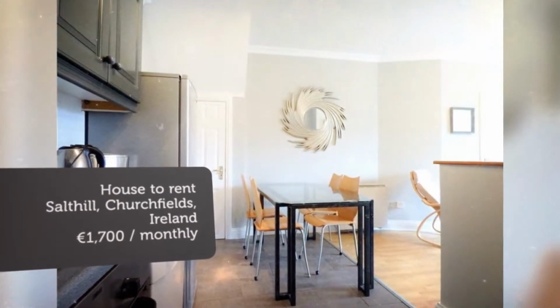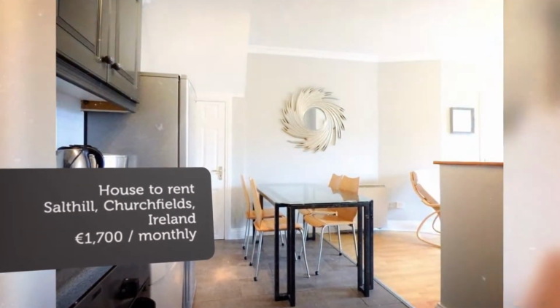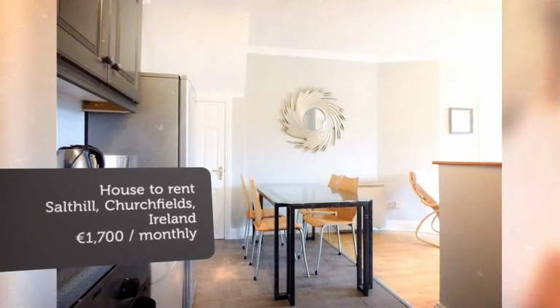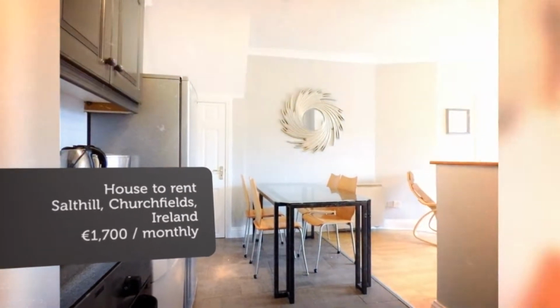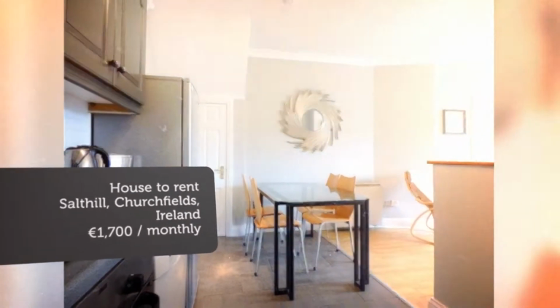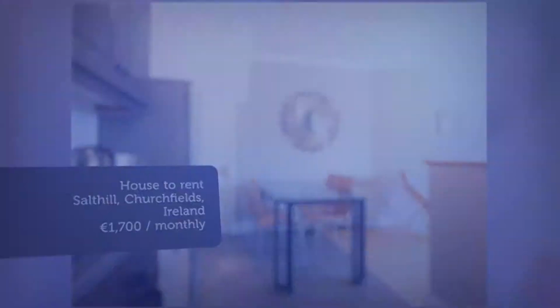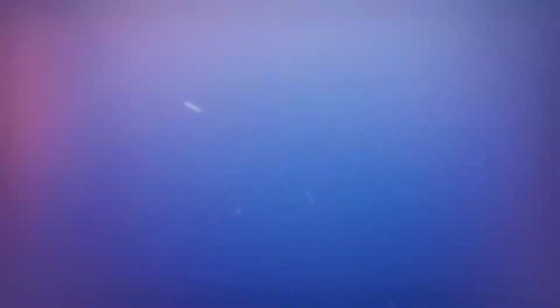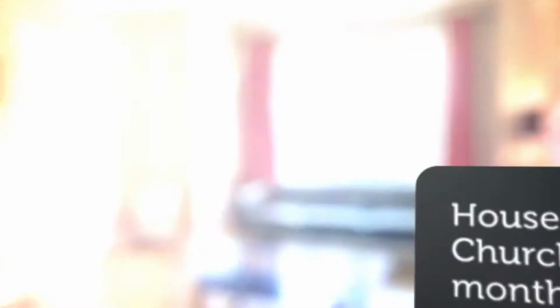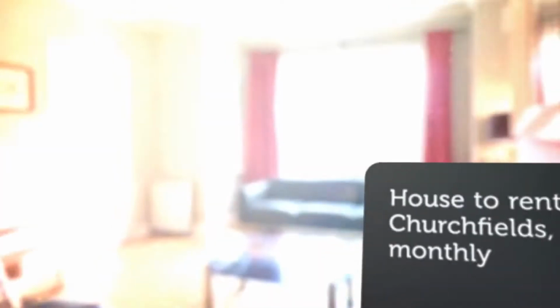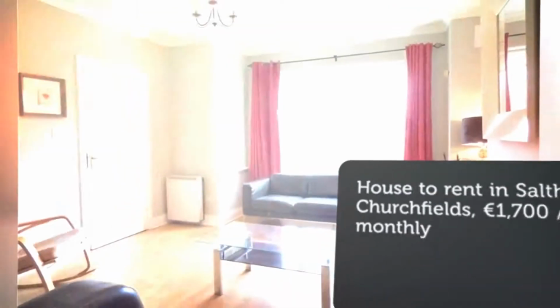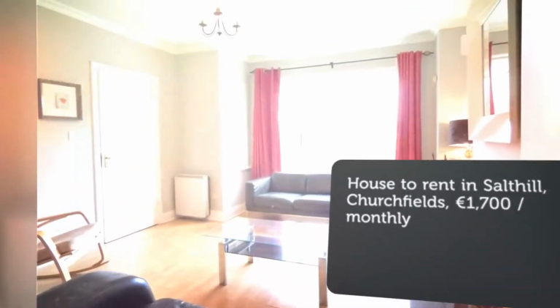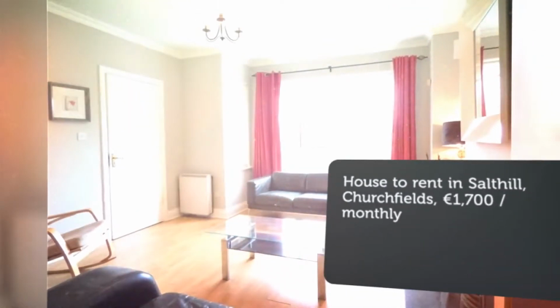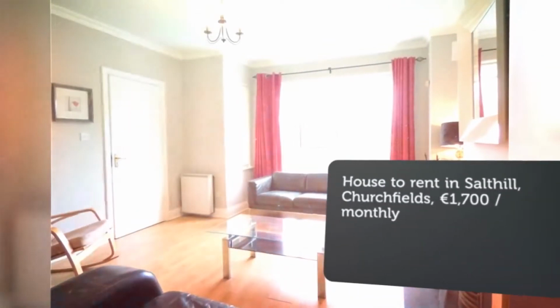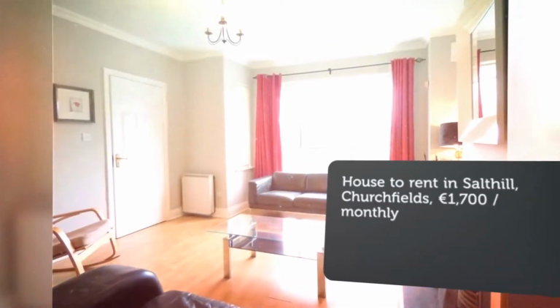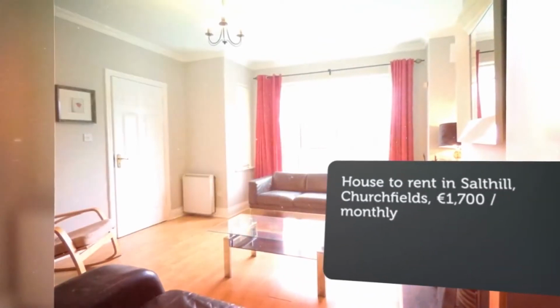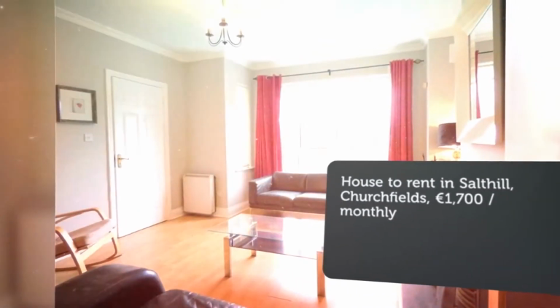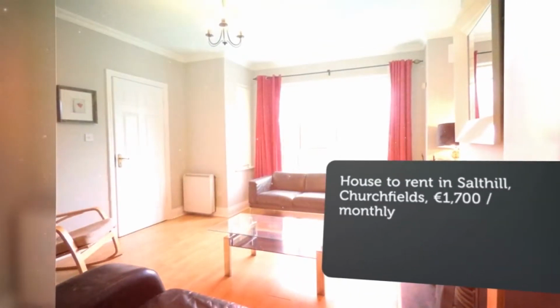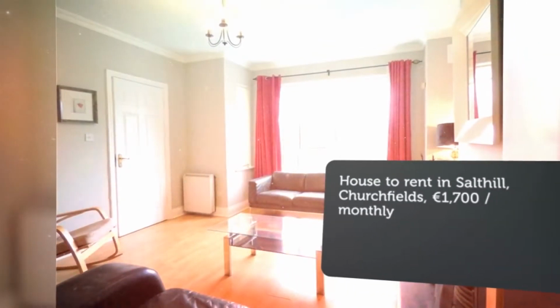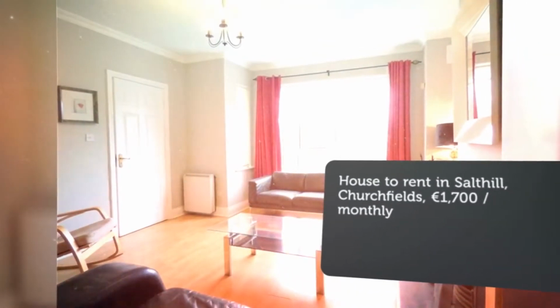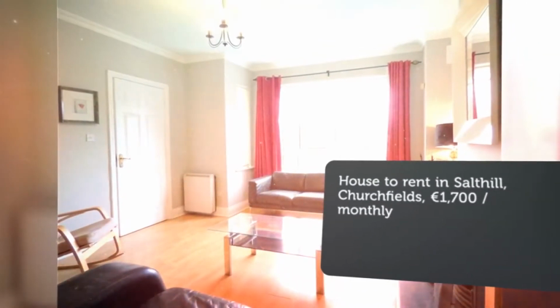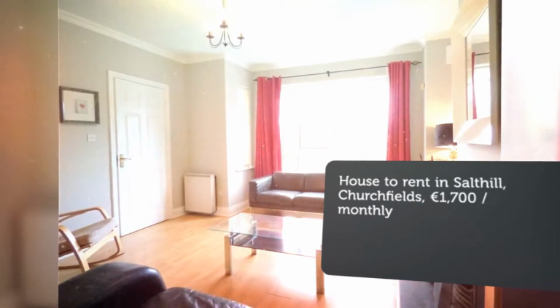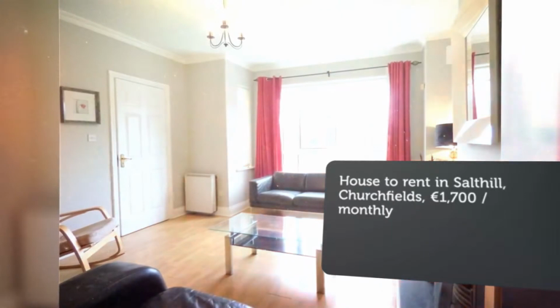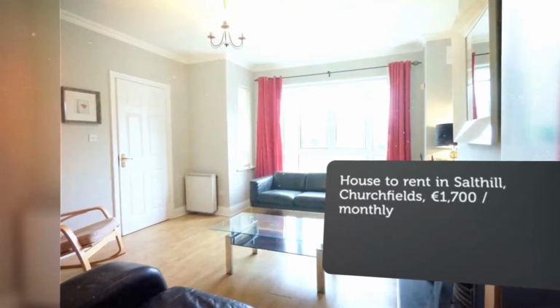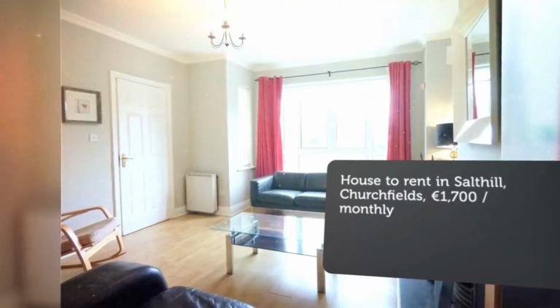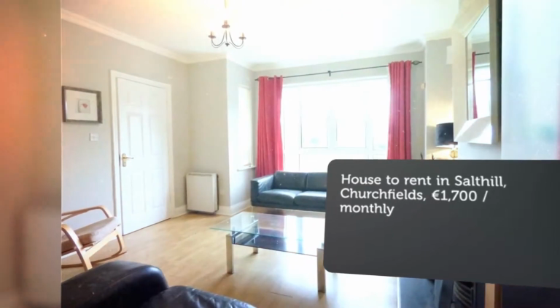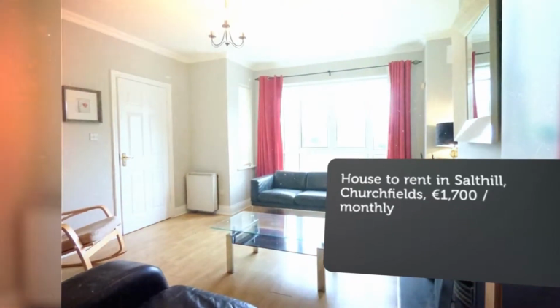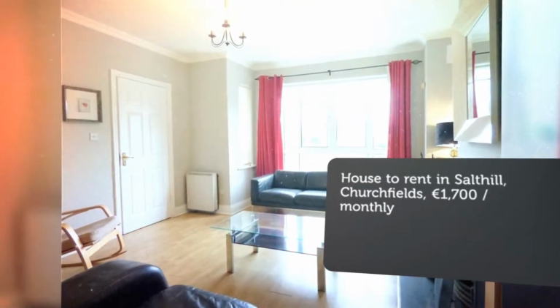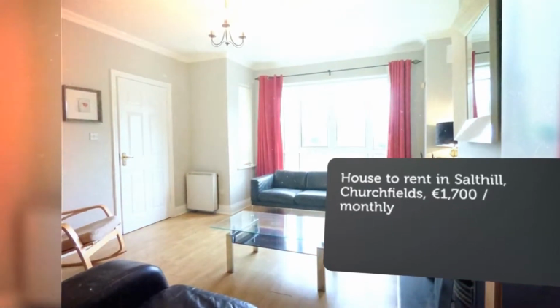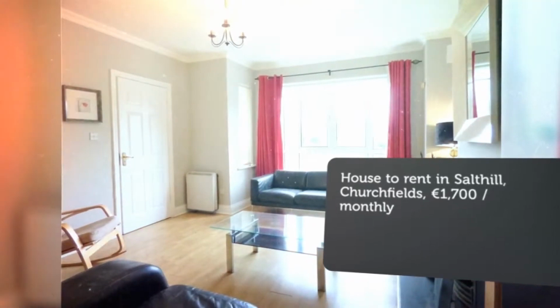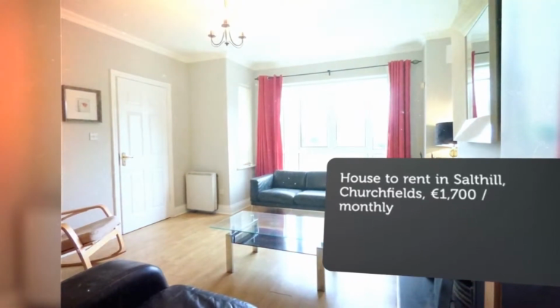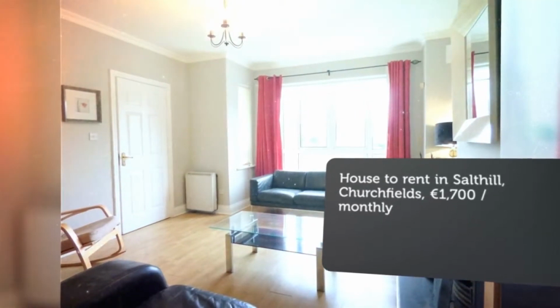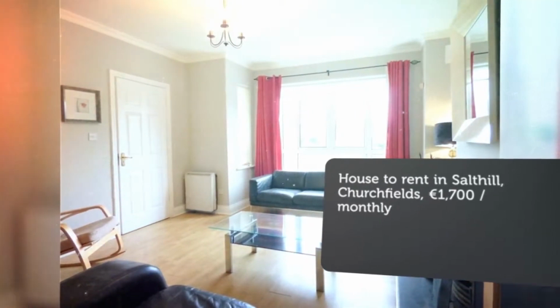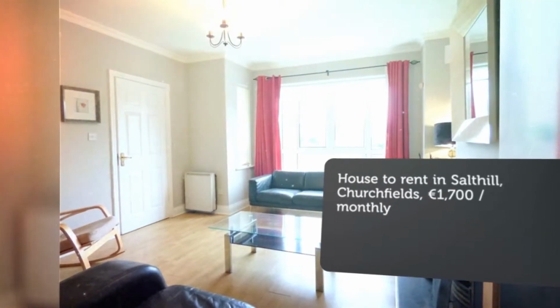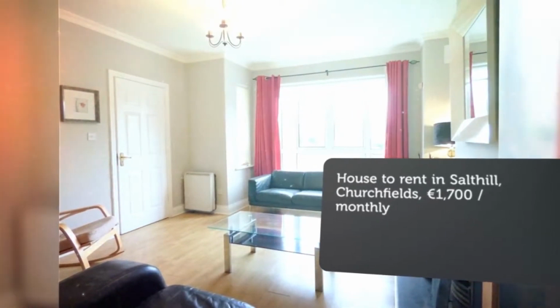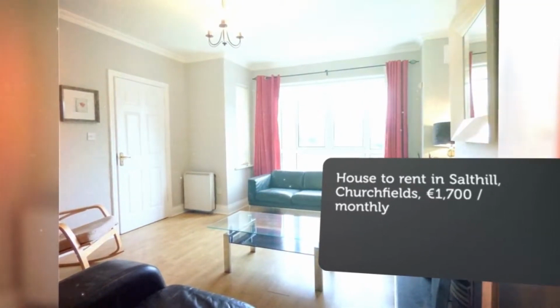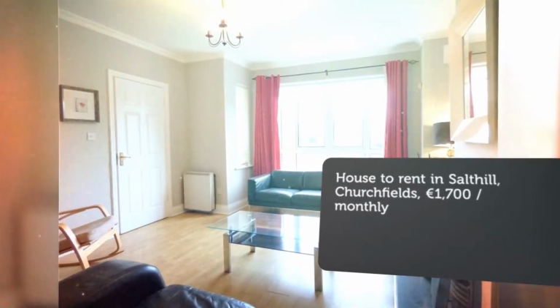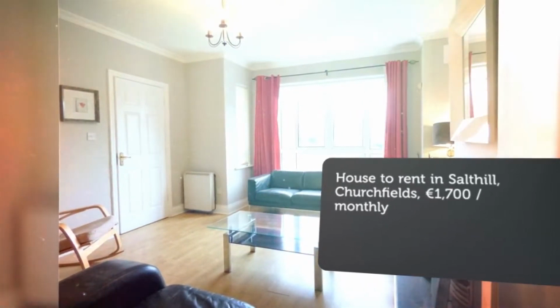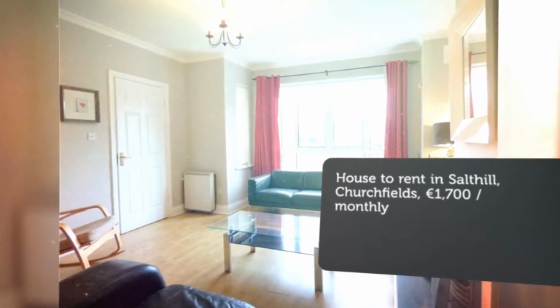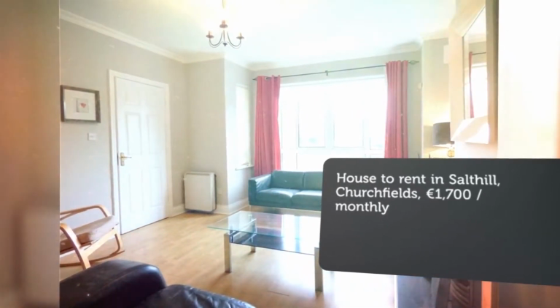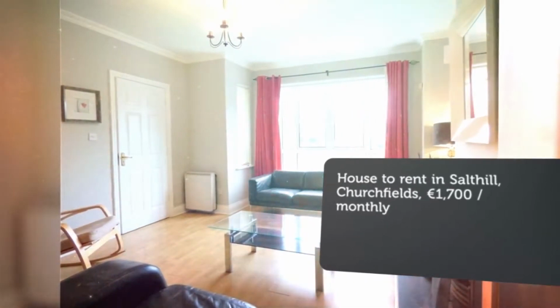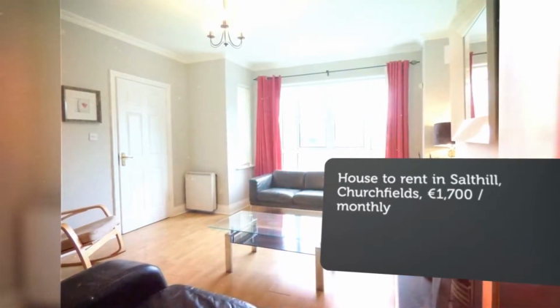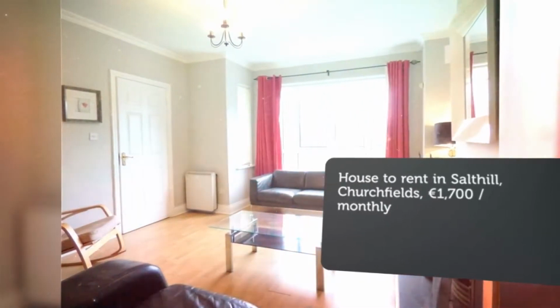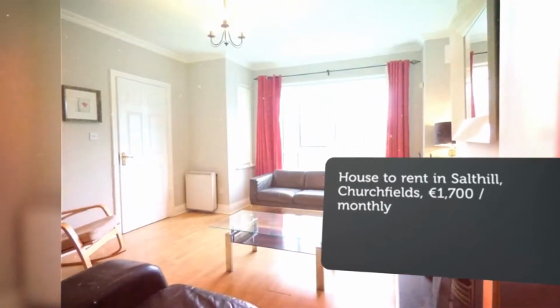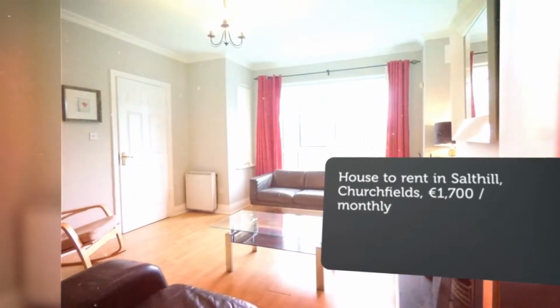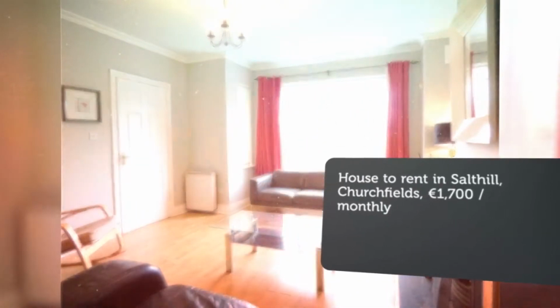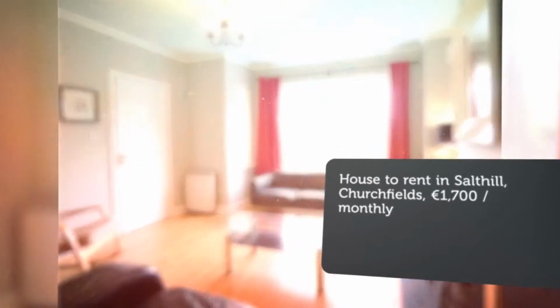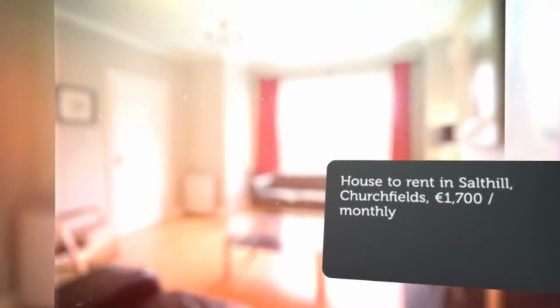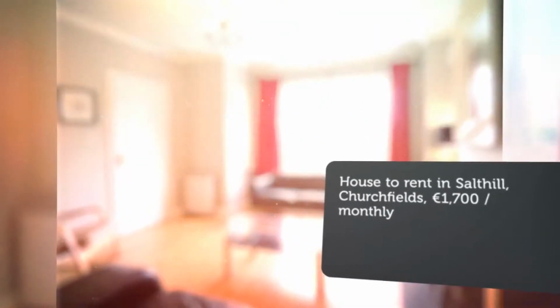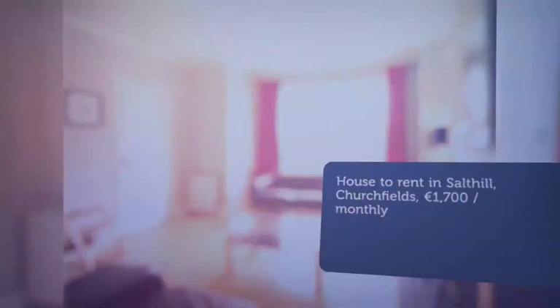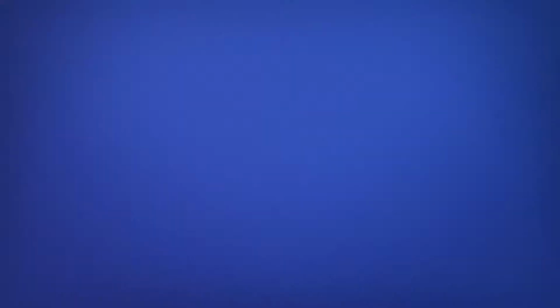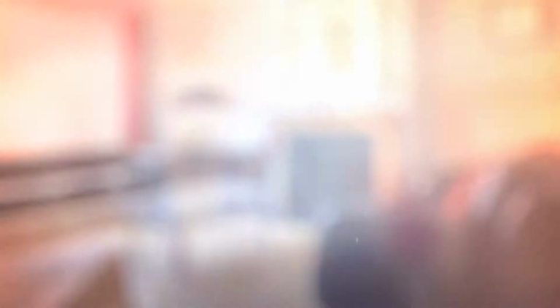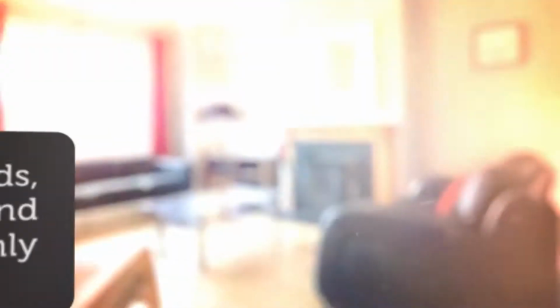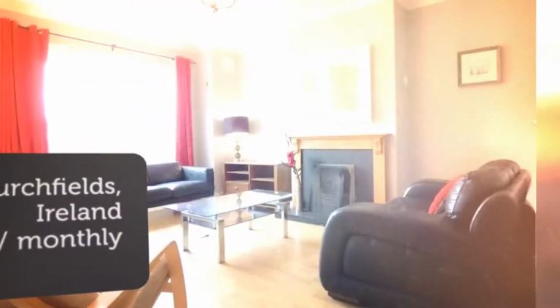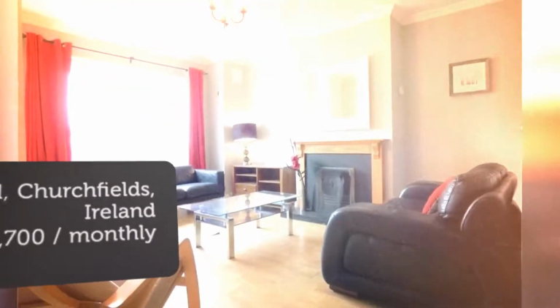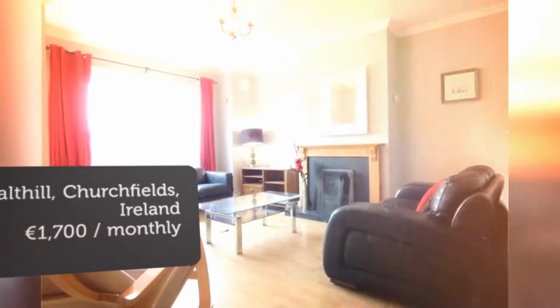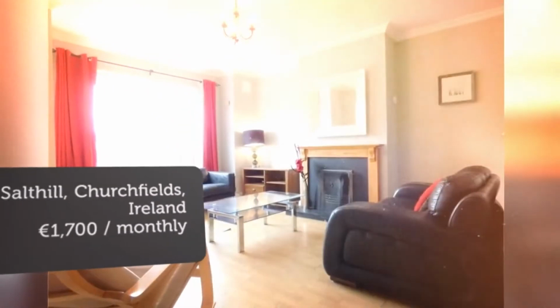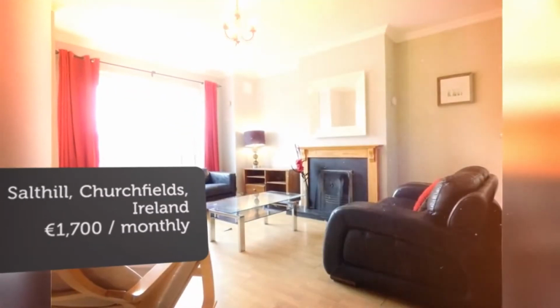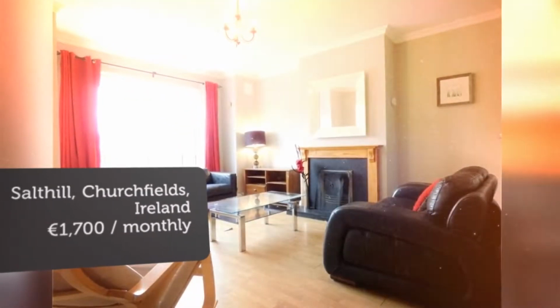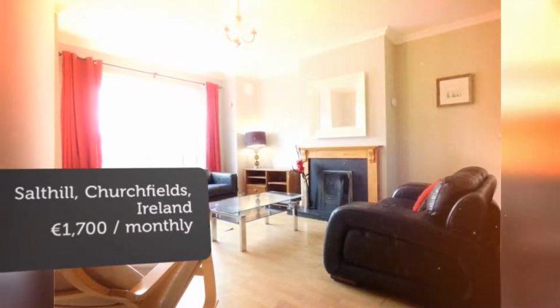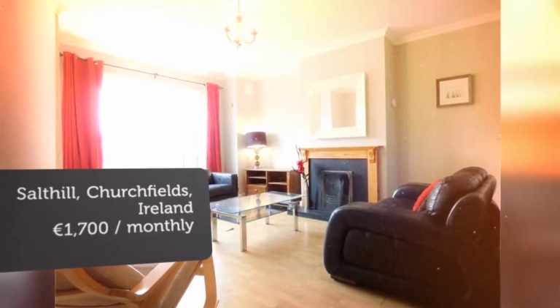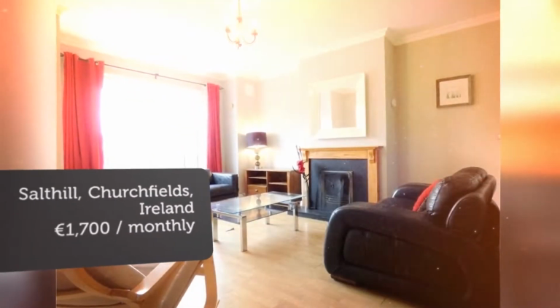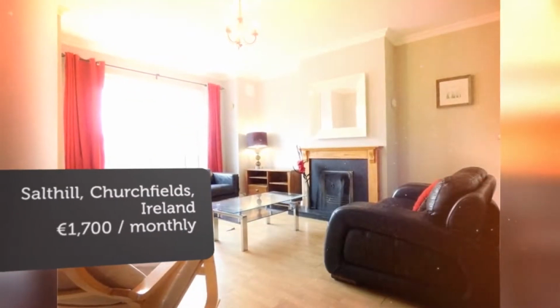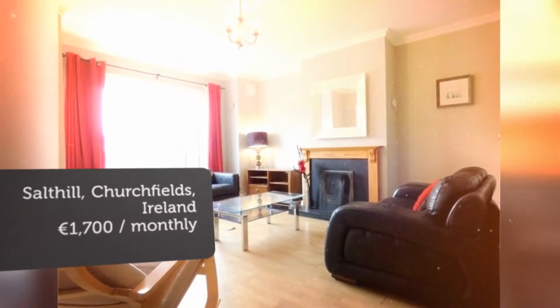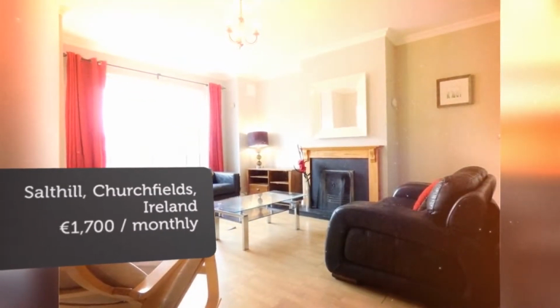On the first floor there are two double bedrooms, both carpeted with fitted wardrobes. These rooms share a joint bathroom with shower over the bath.